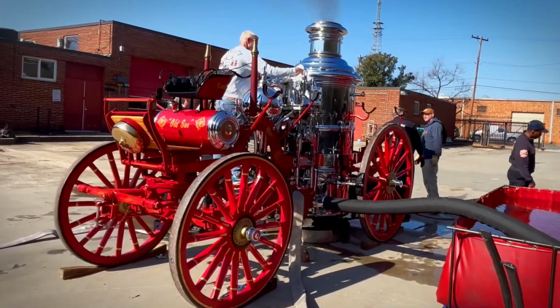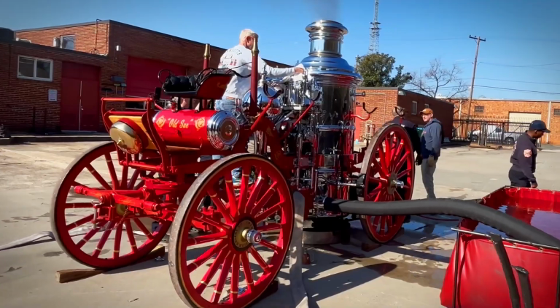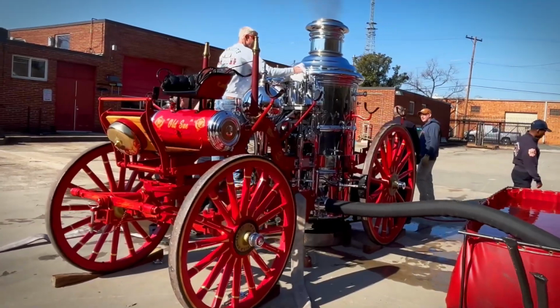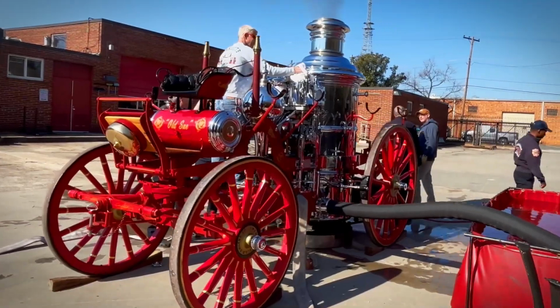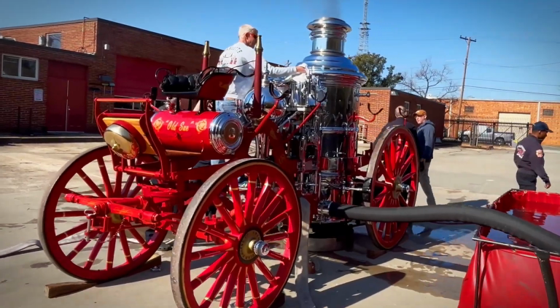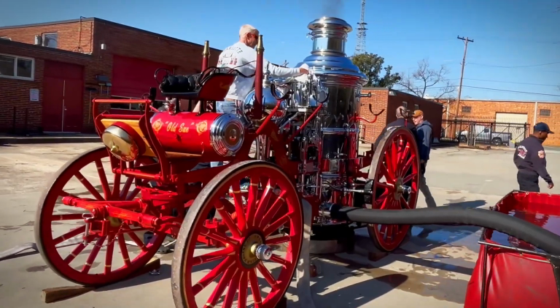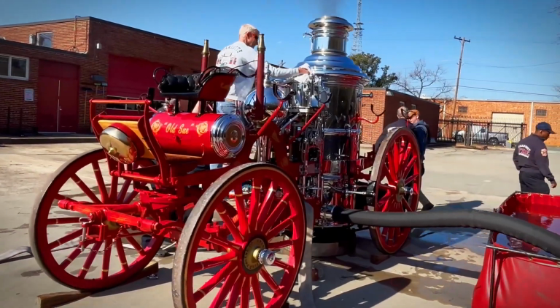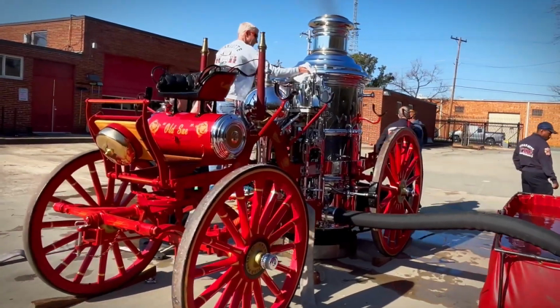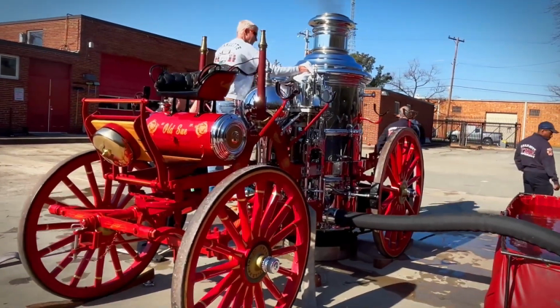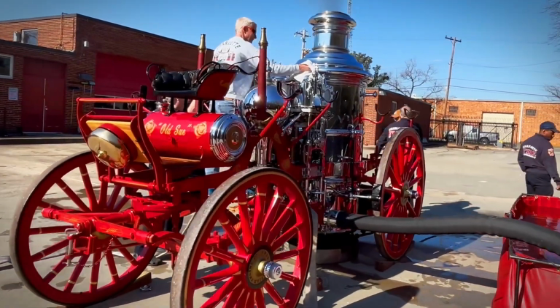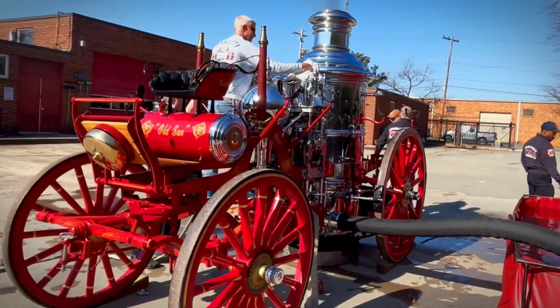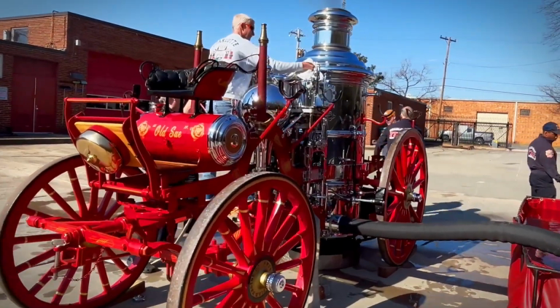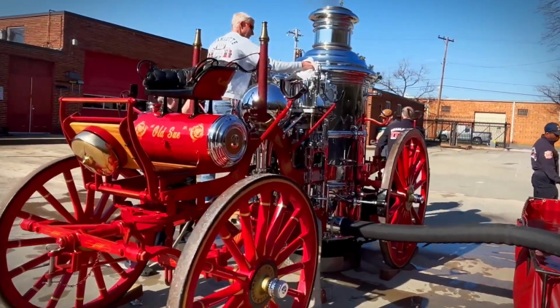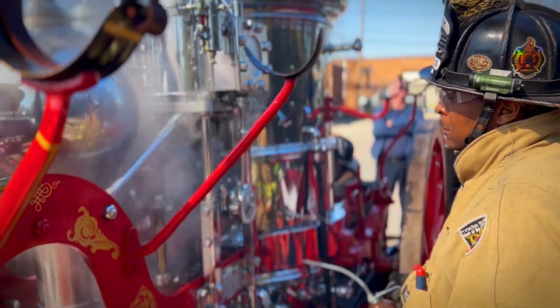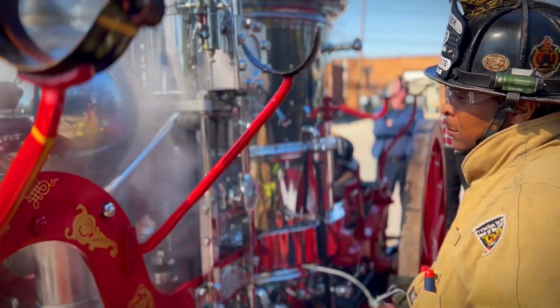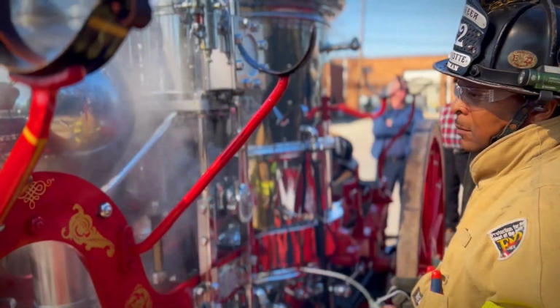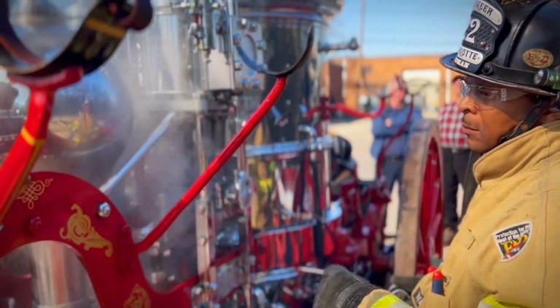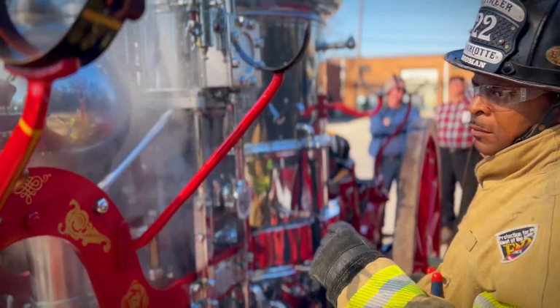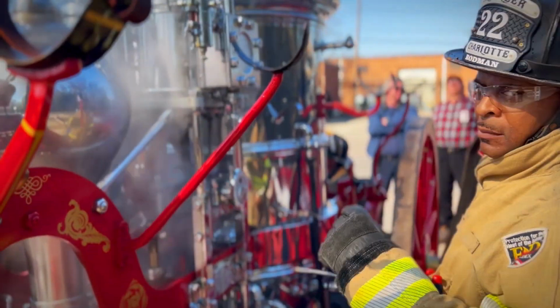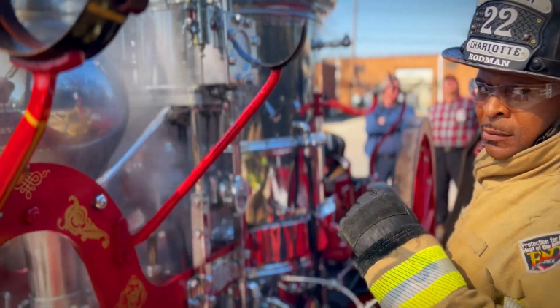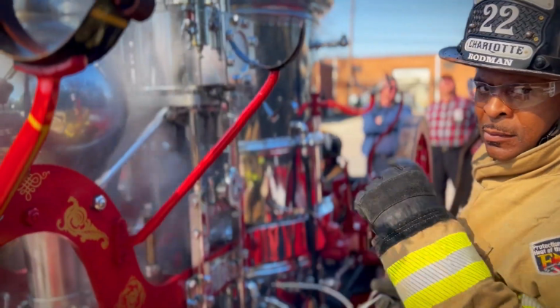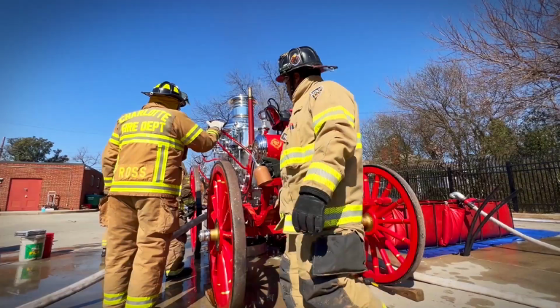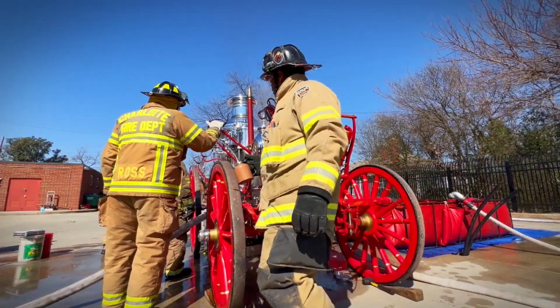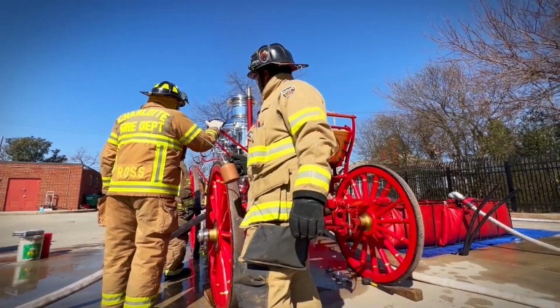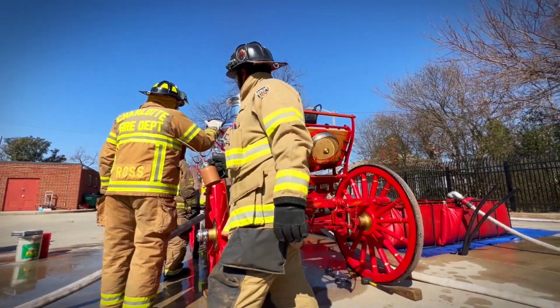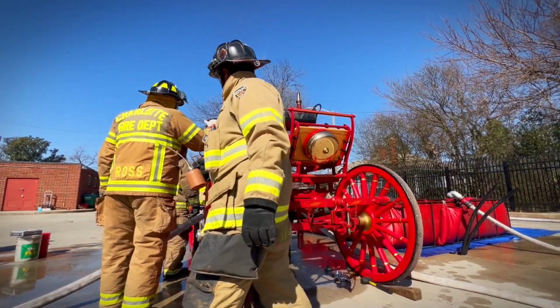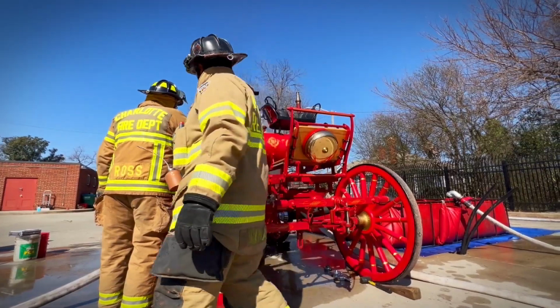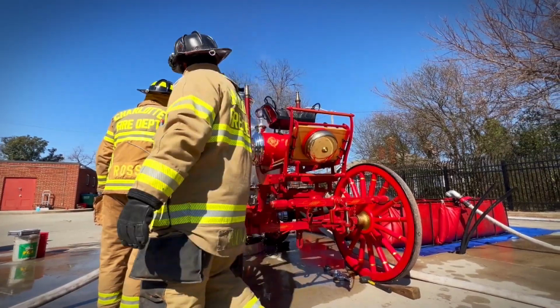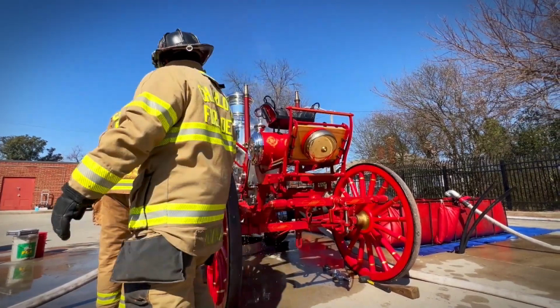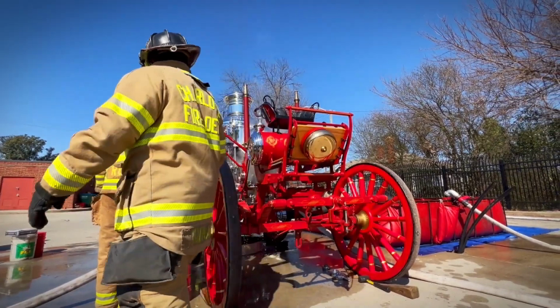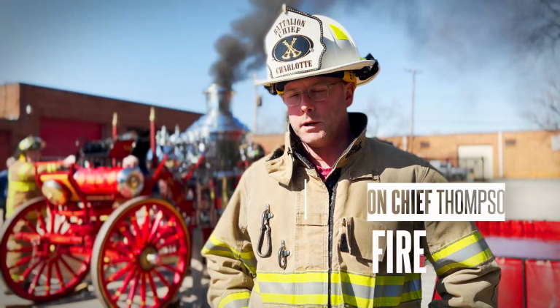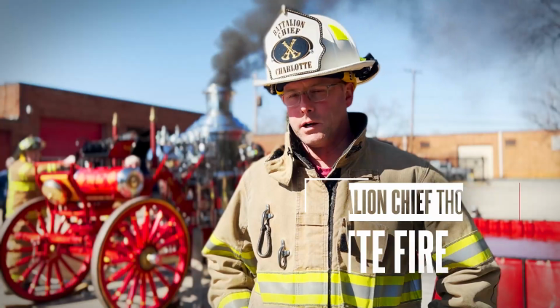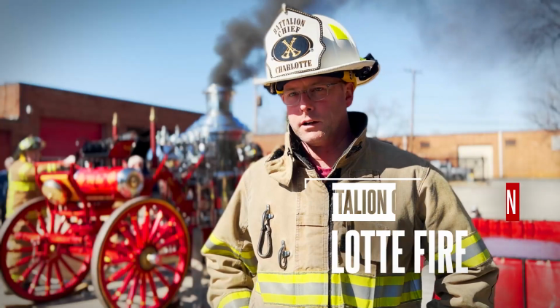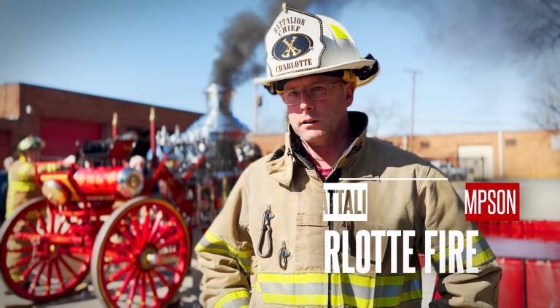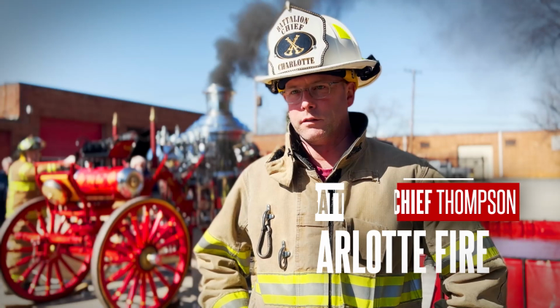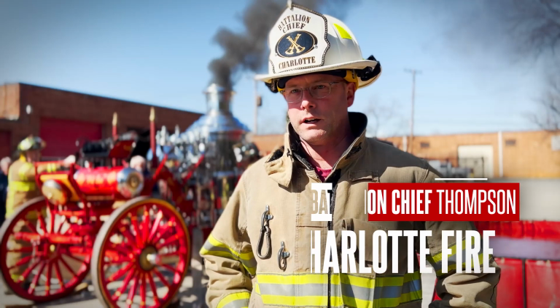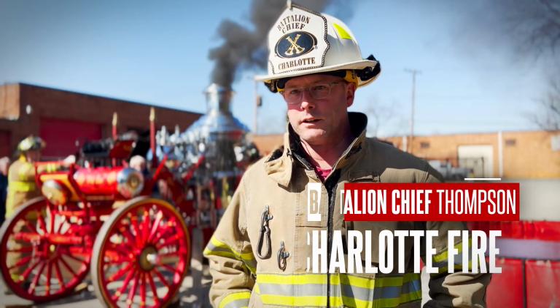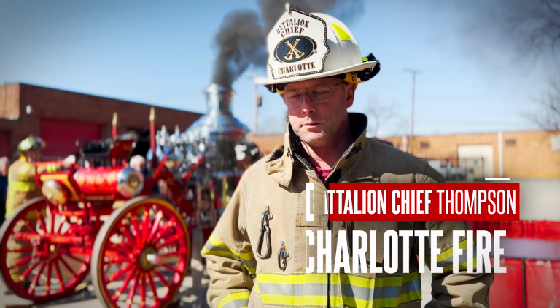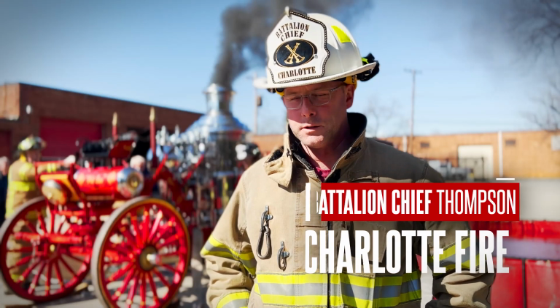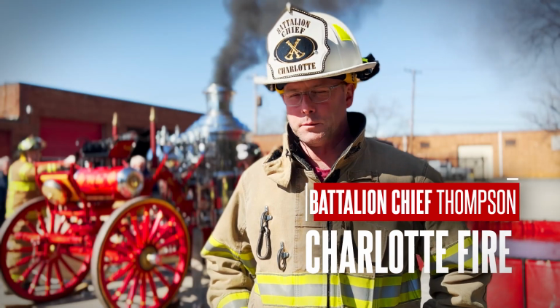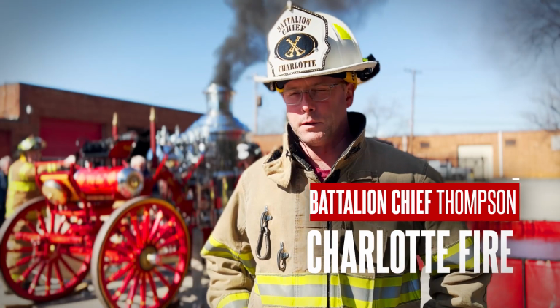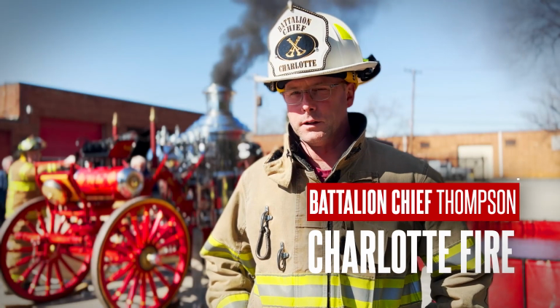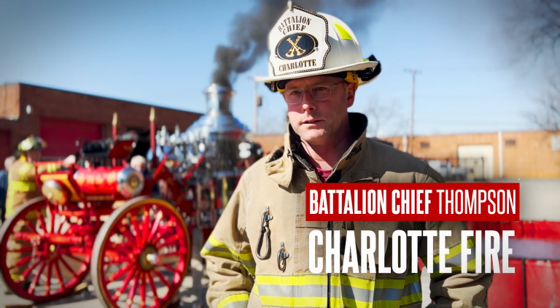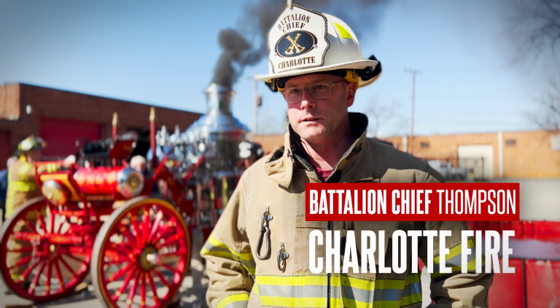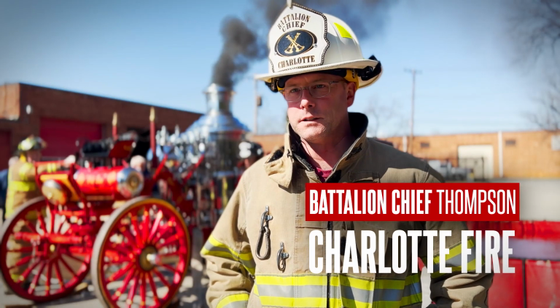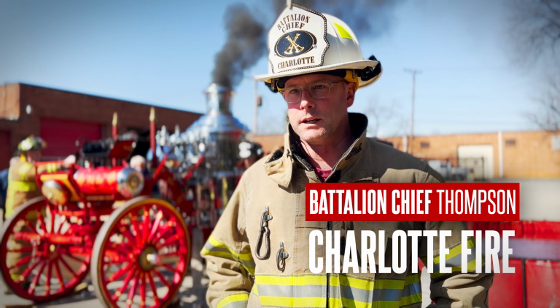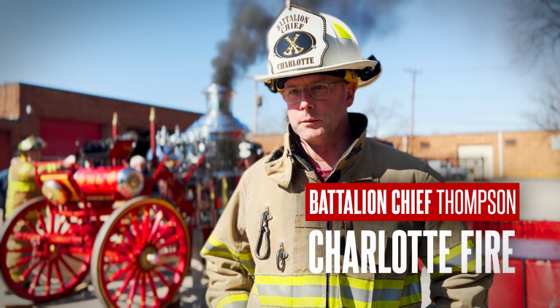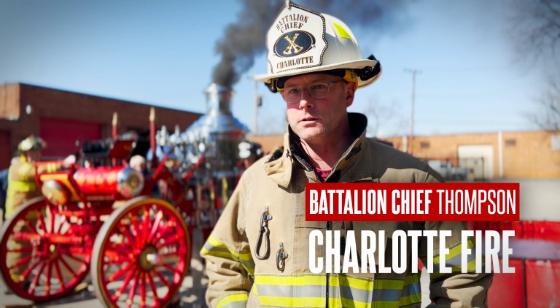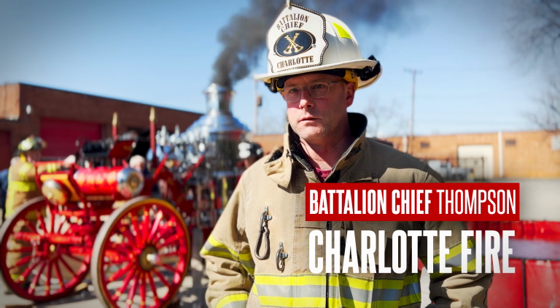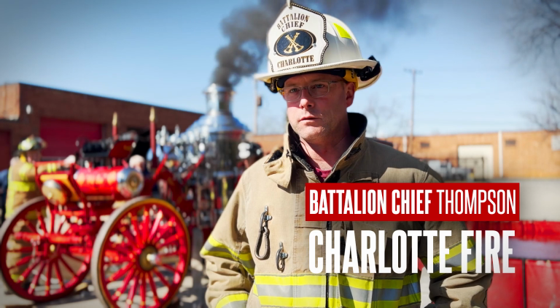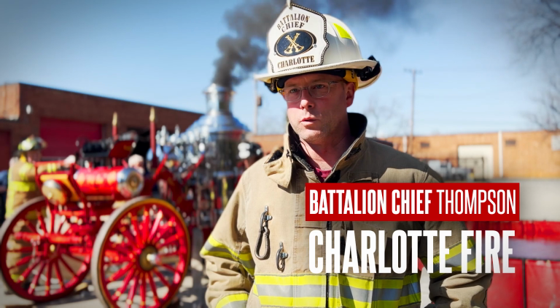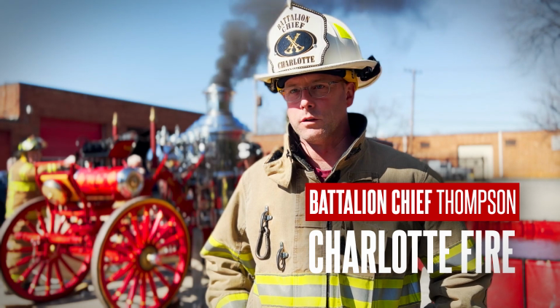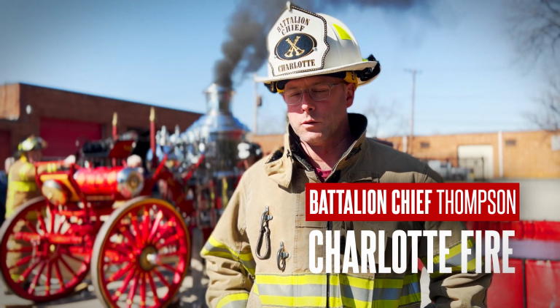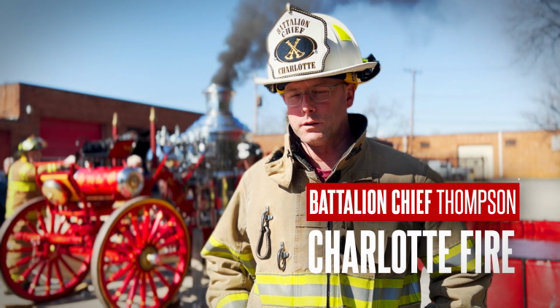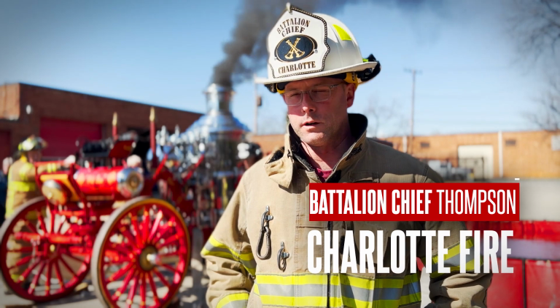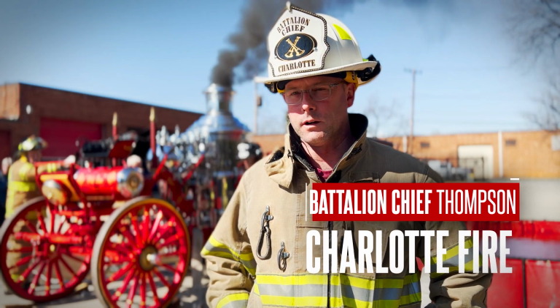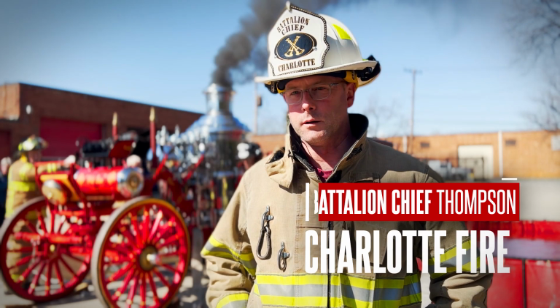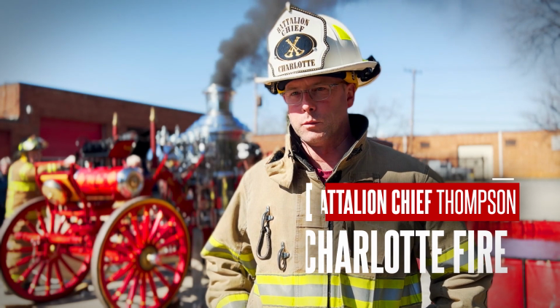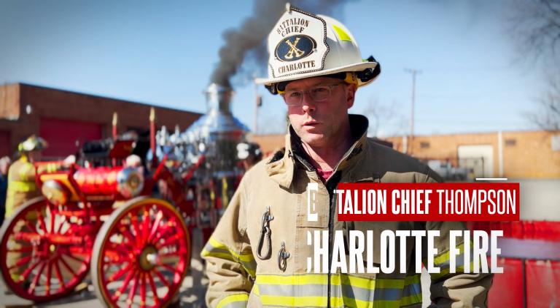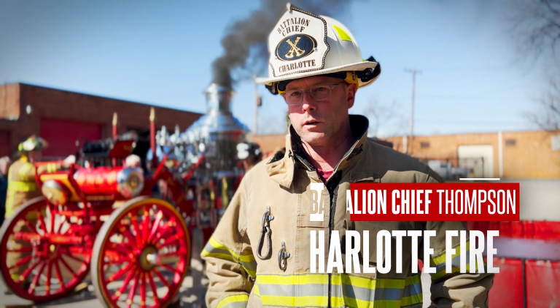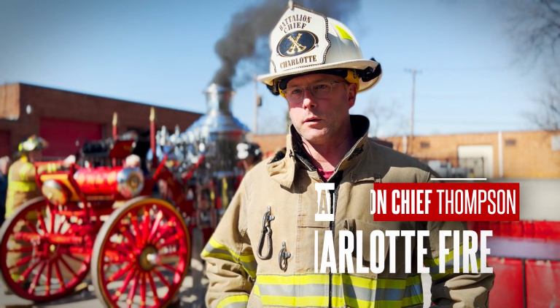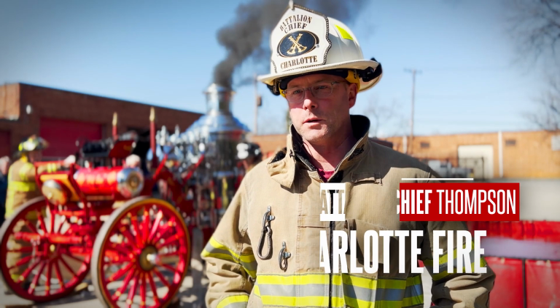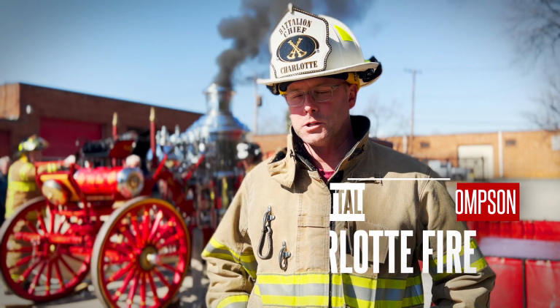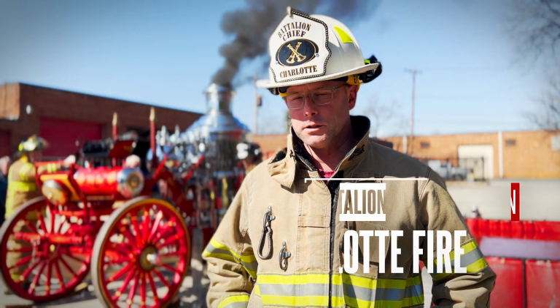Today we are actually going to test the 1902 American La France Metropolitan steam engine for the North Carolina Boiler Commission.